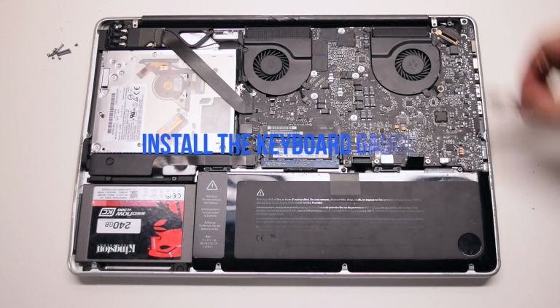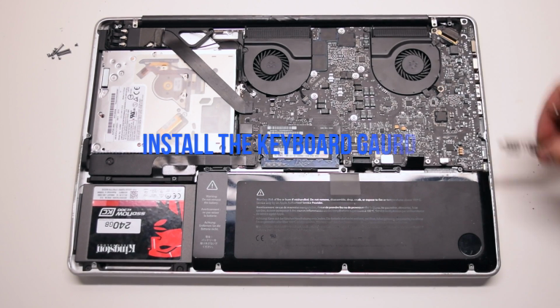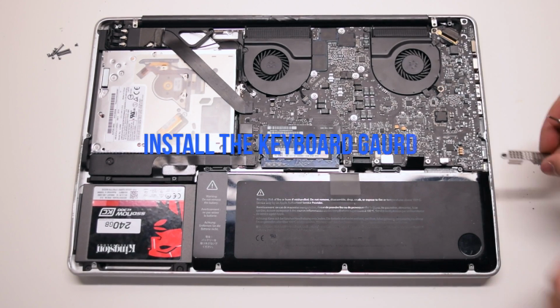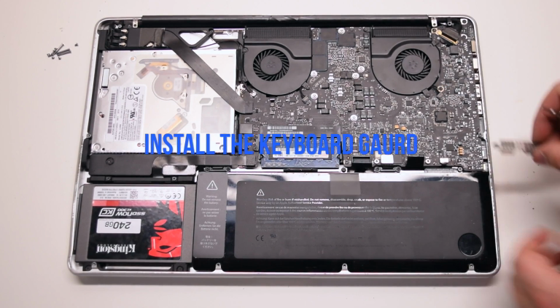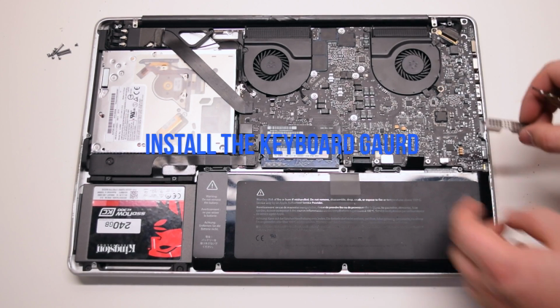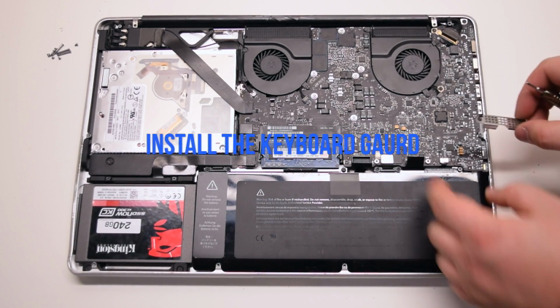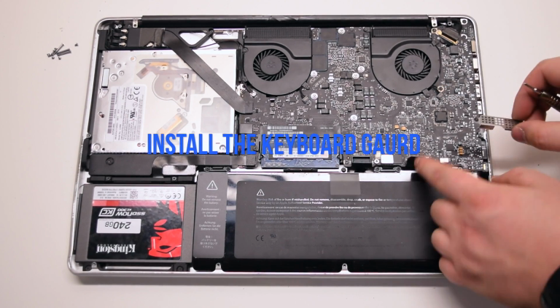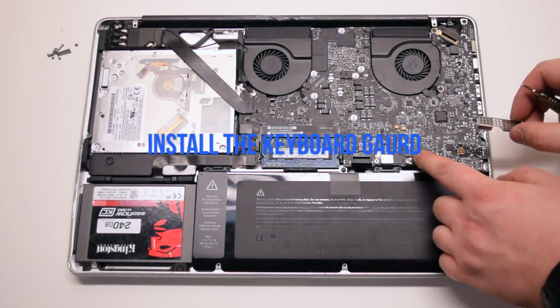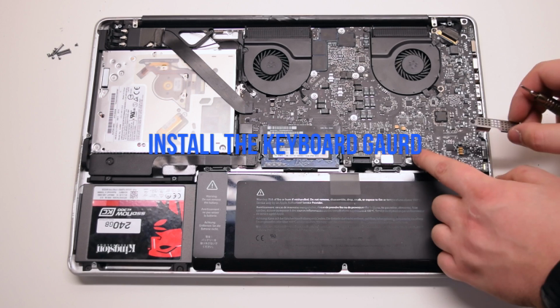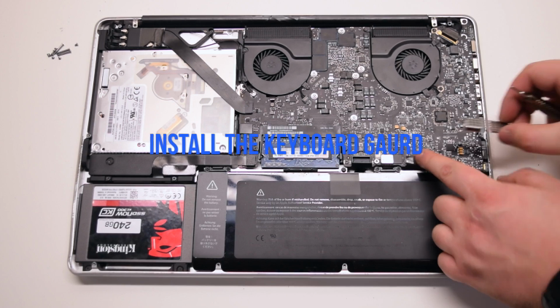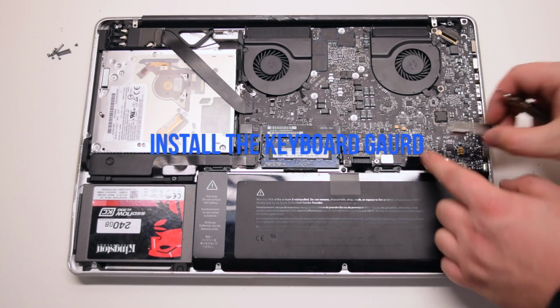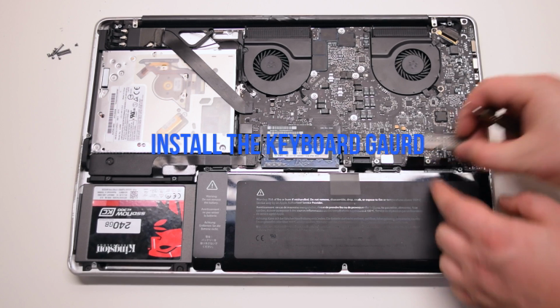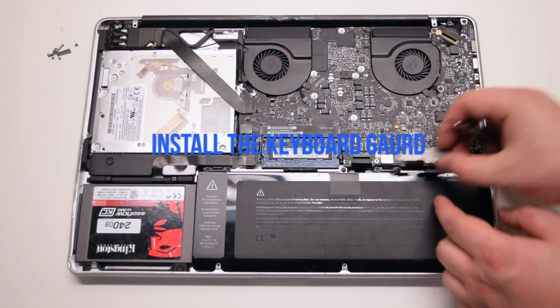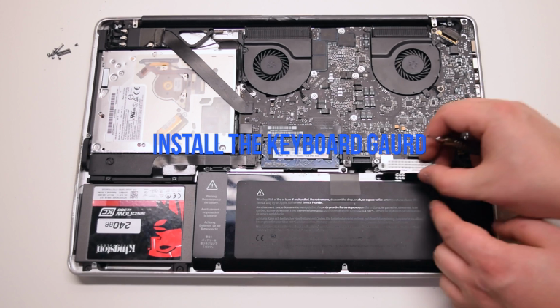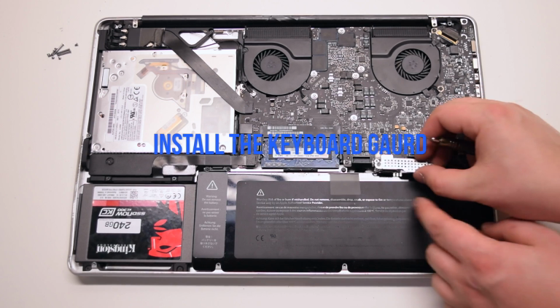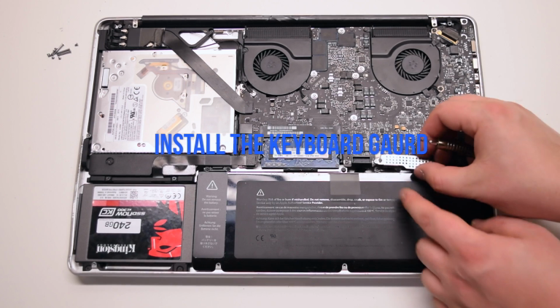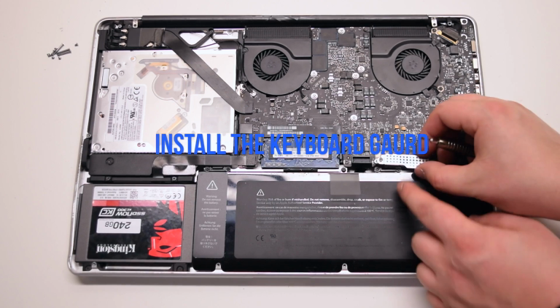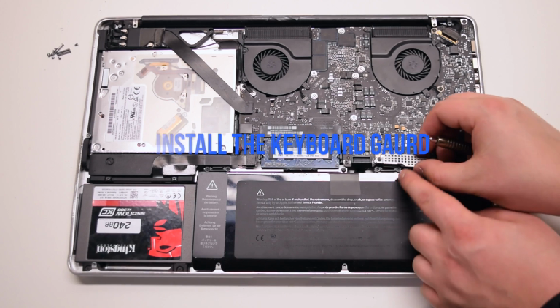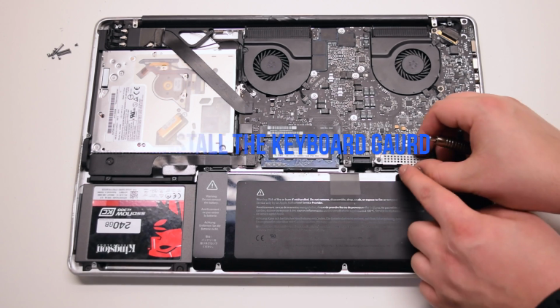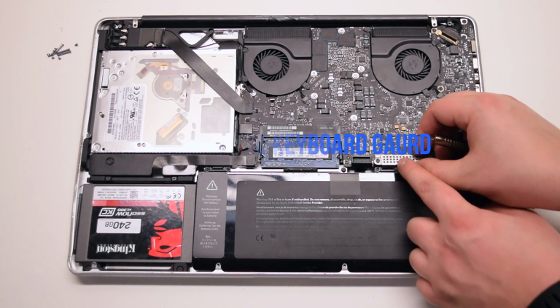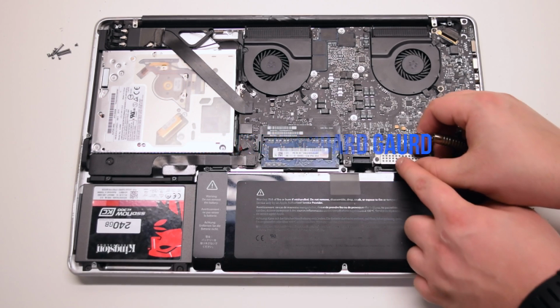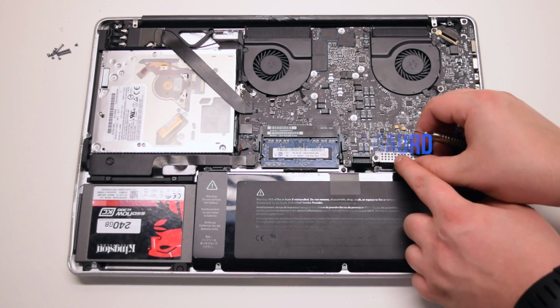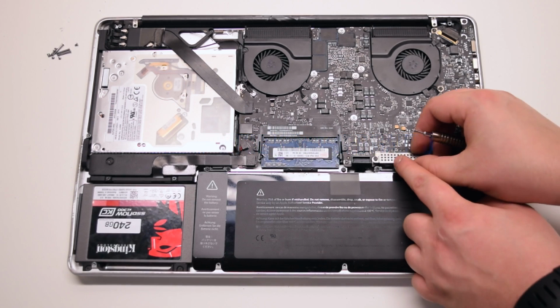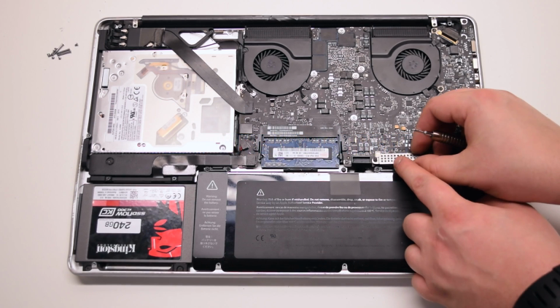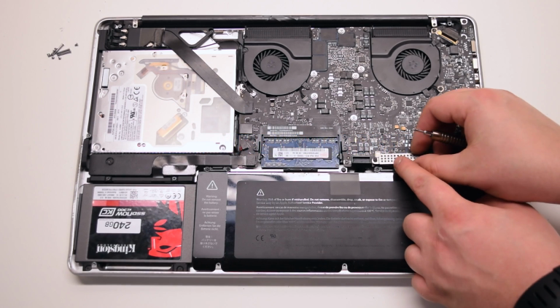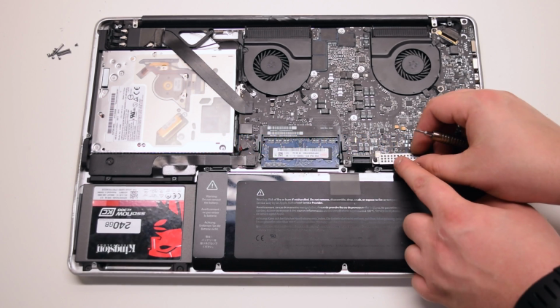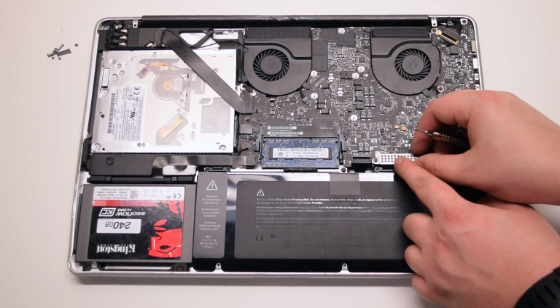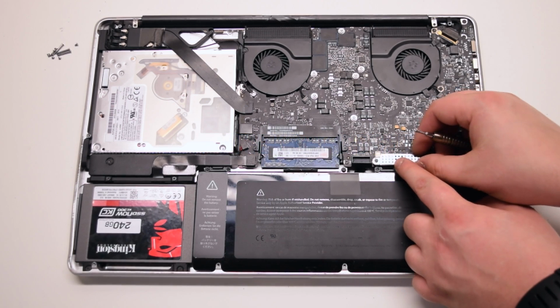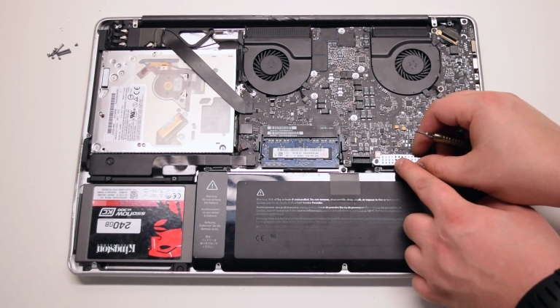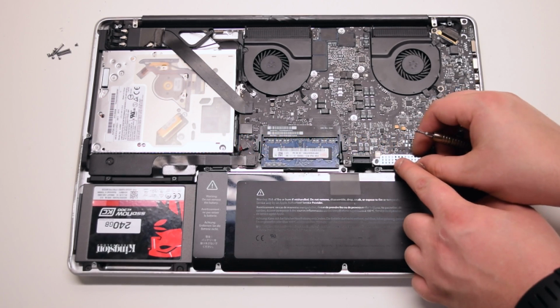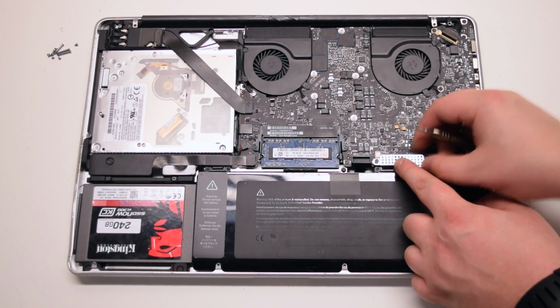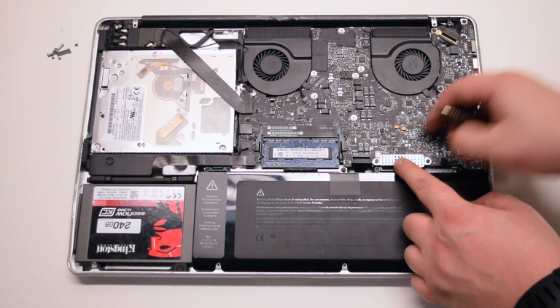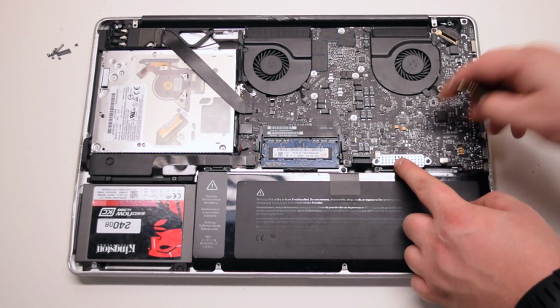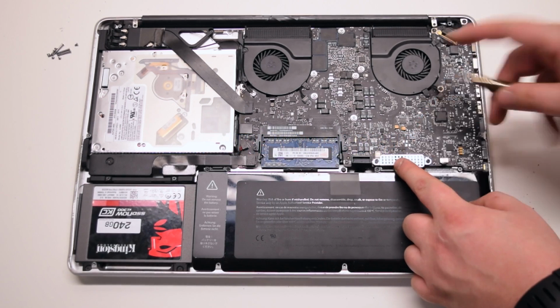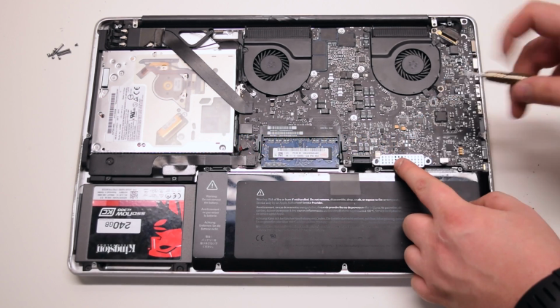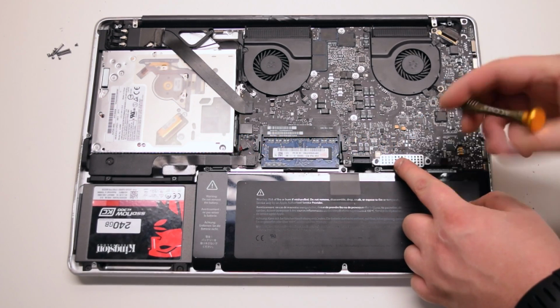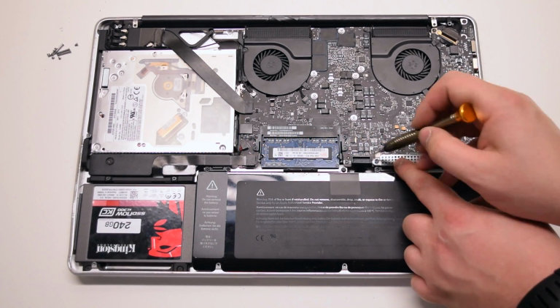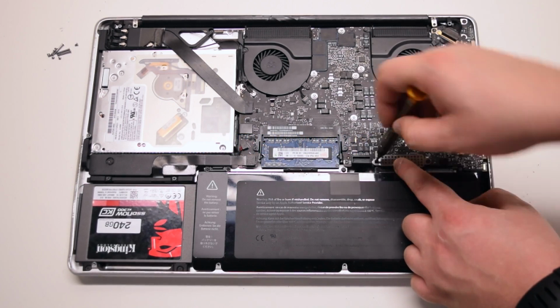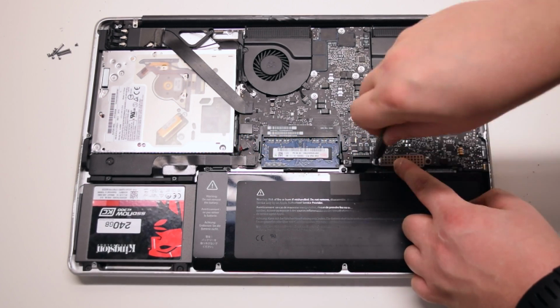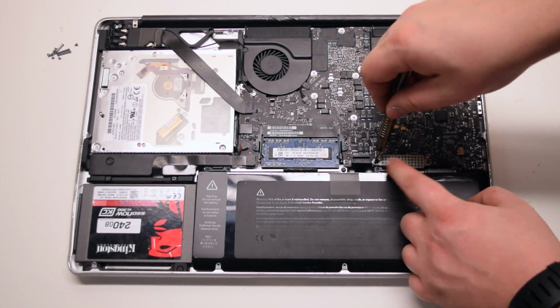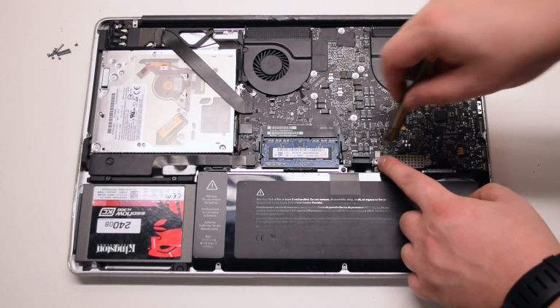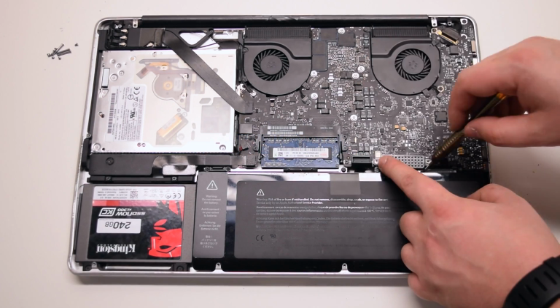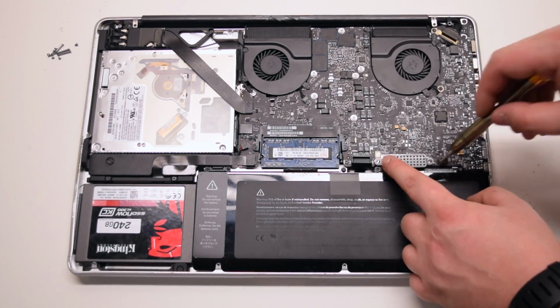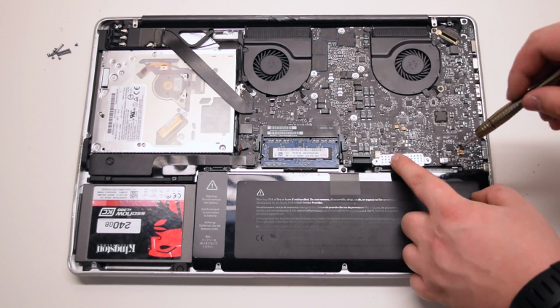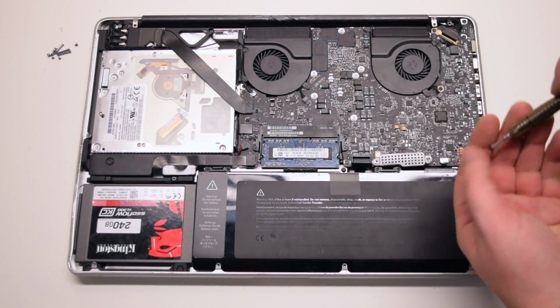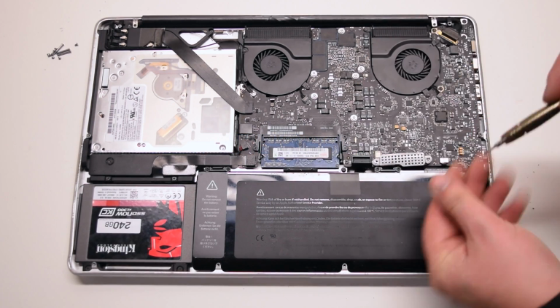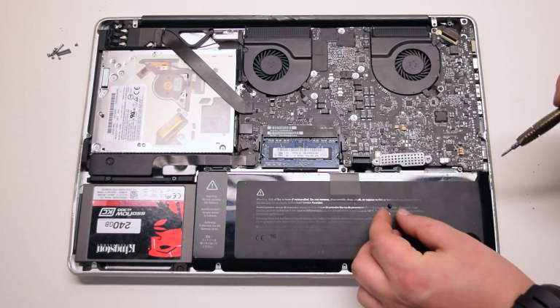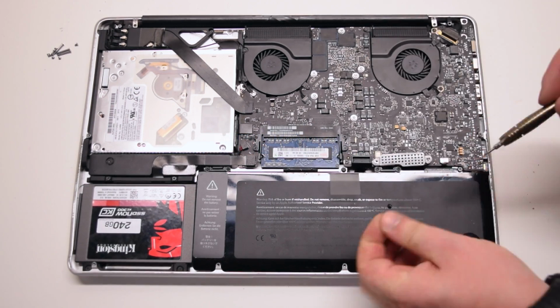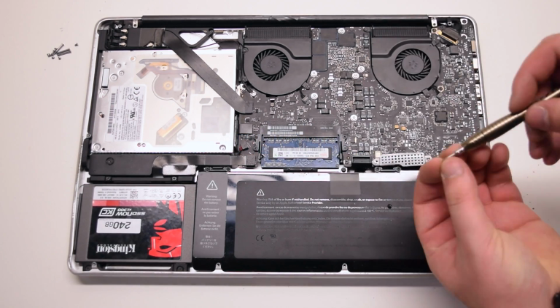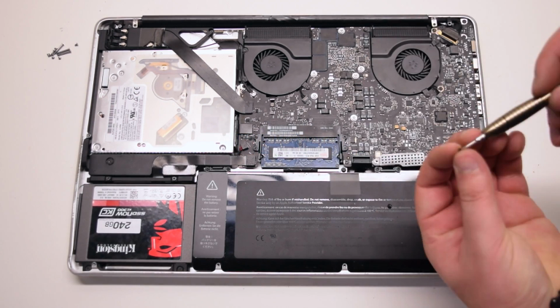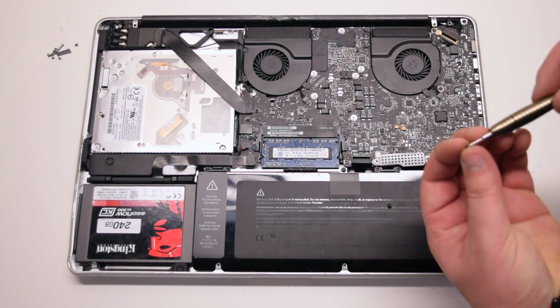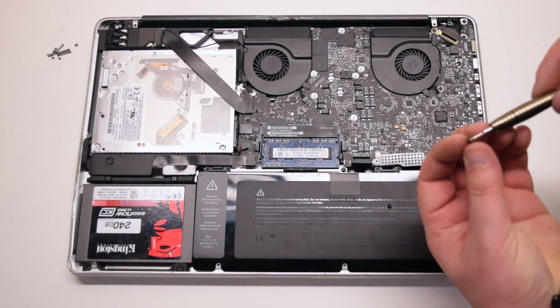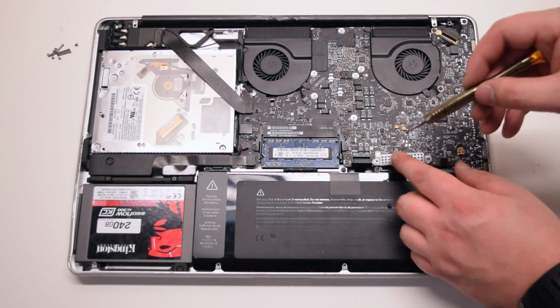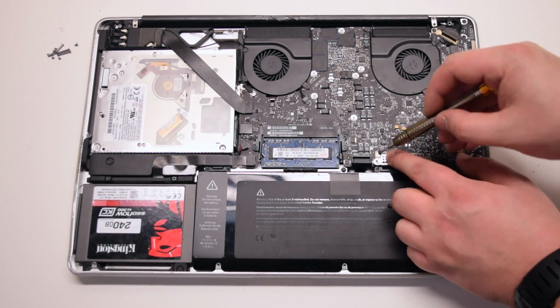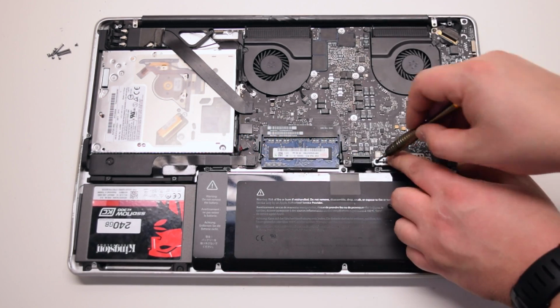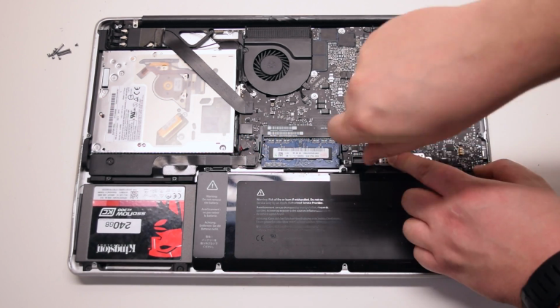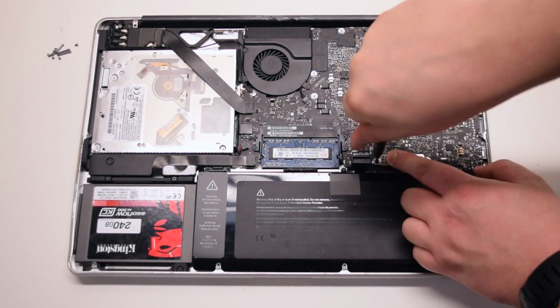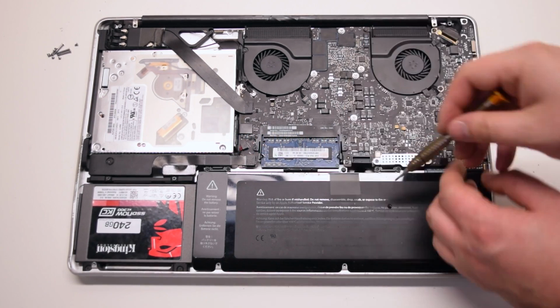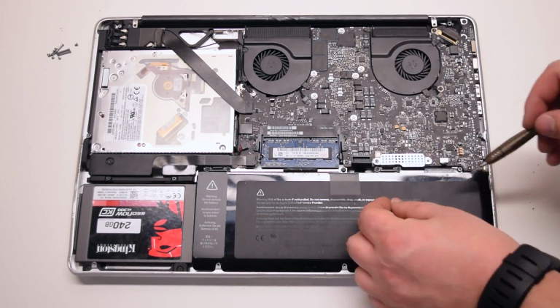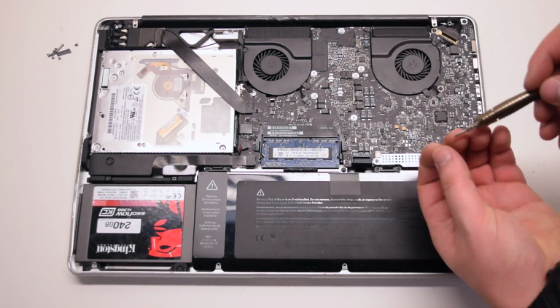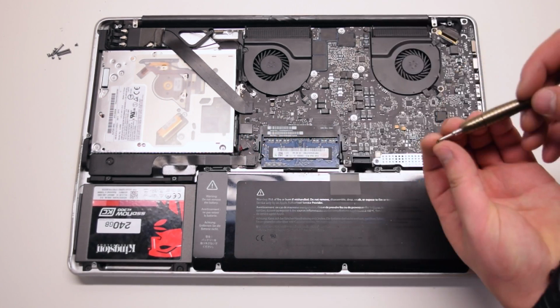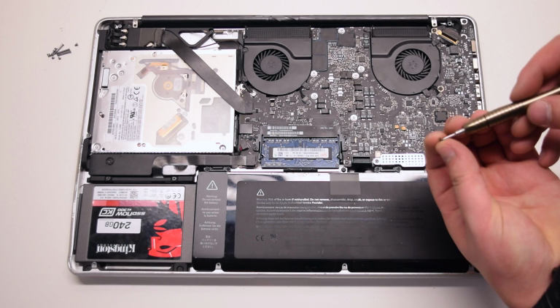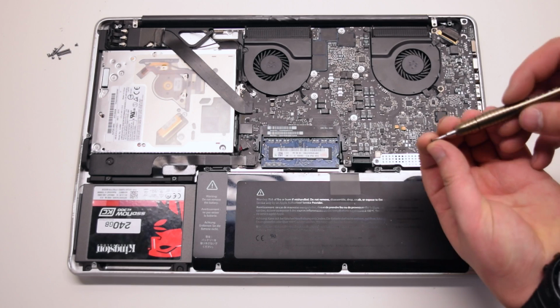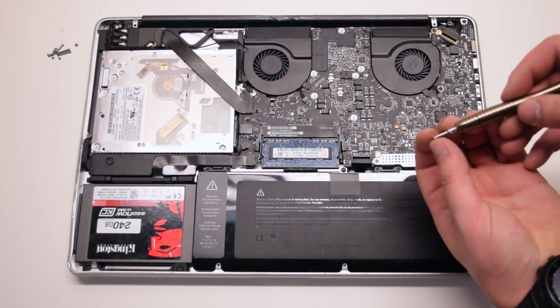Install the keyboard guard cover and attach the two Phillips head screws.